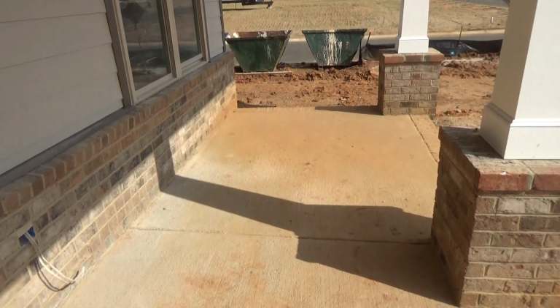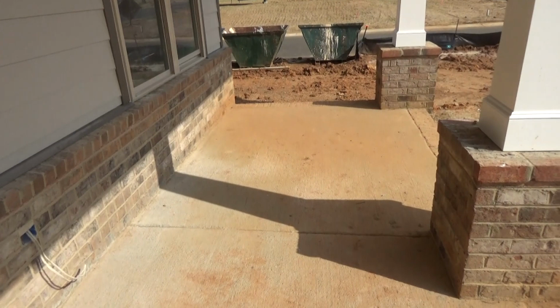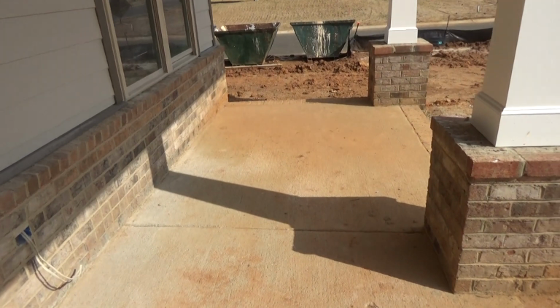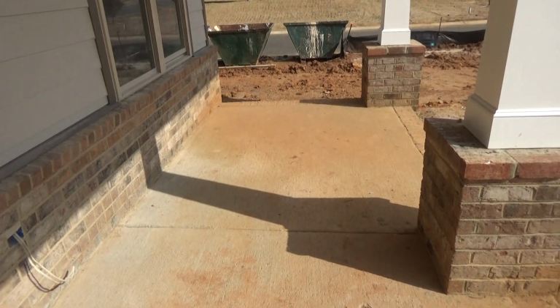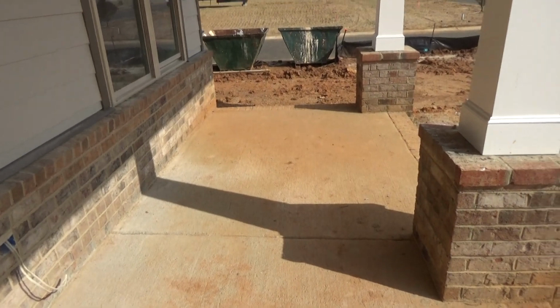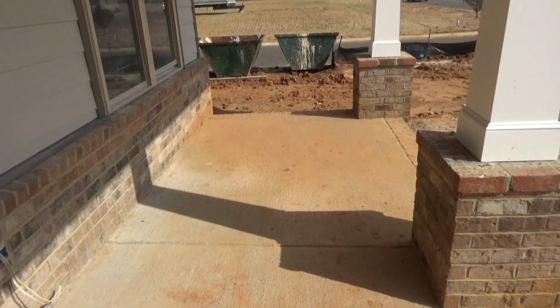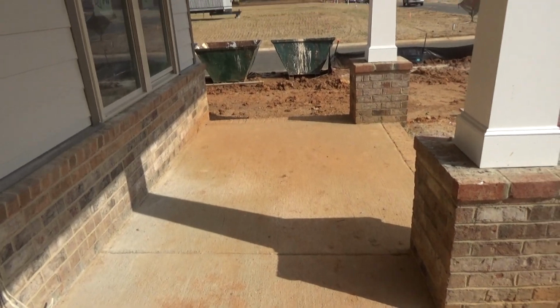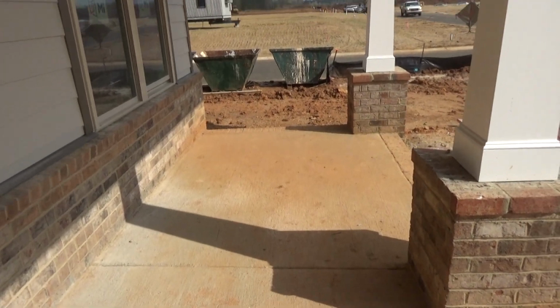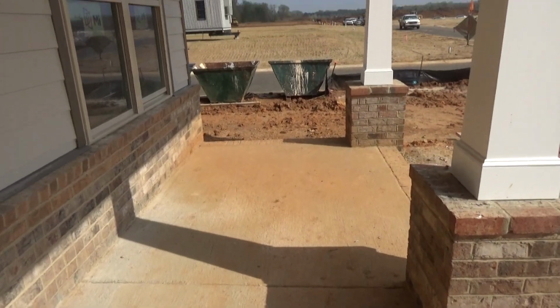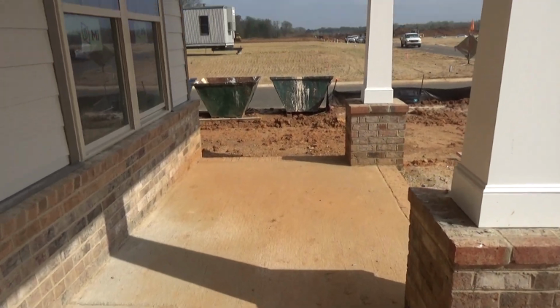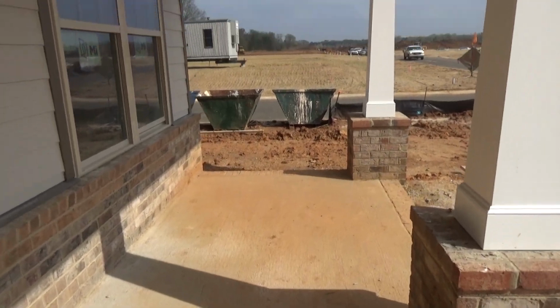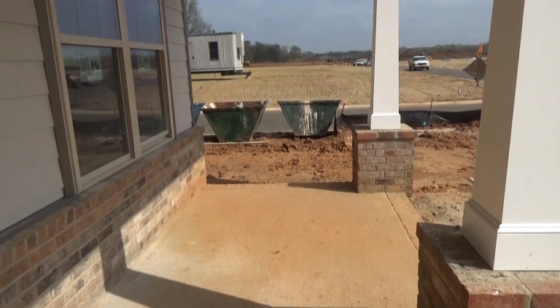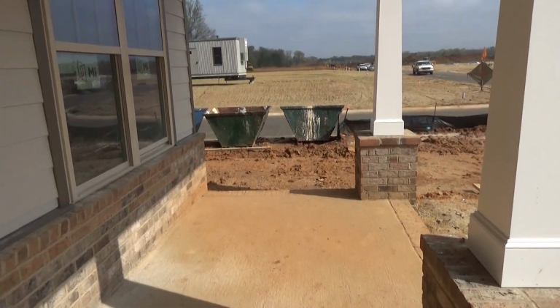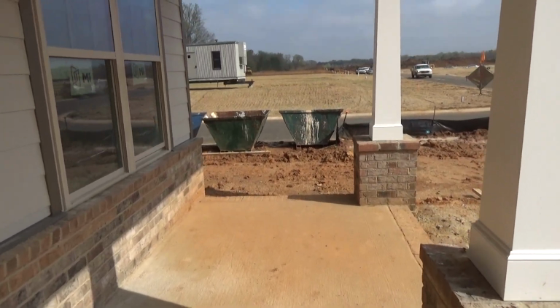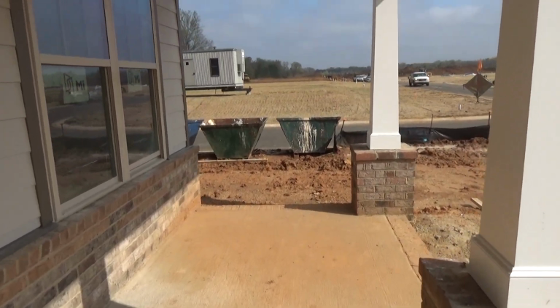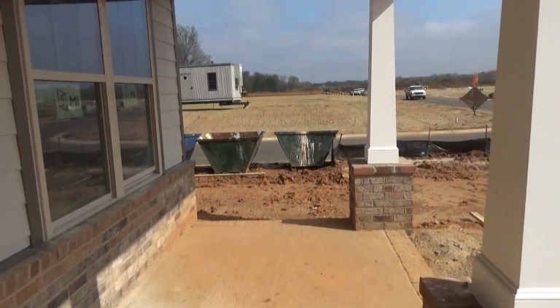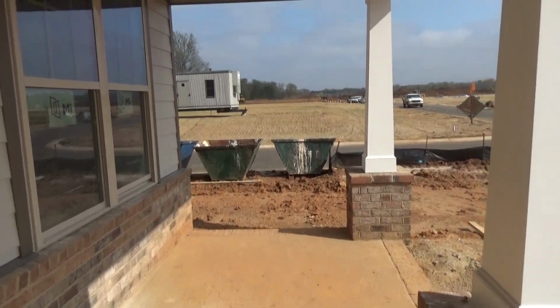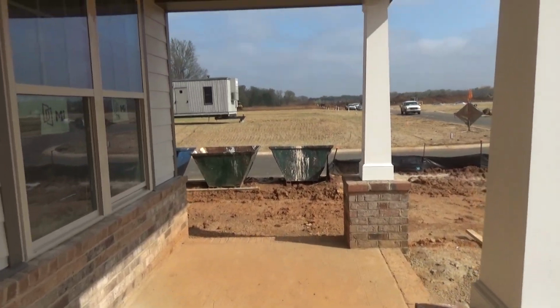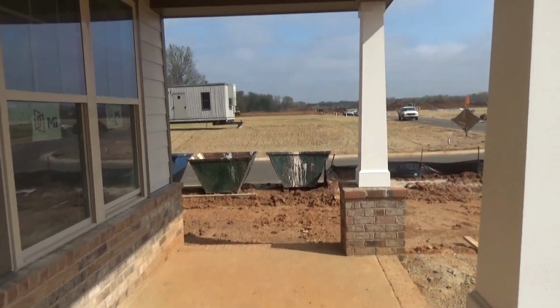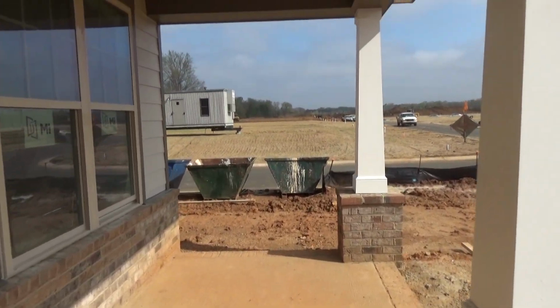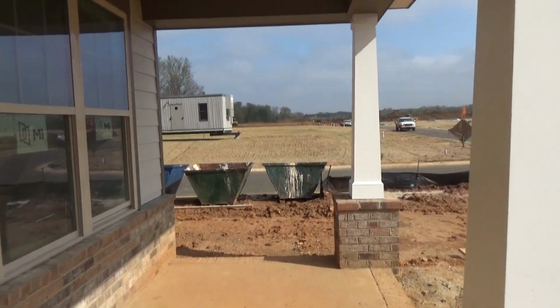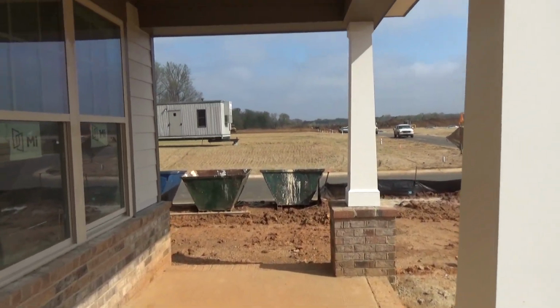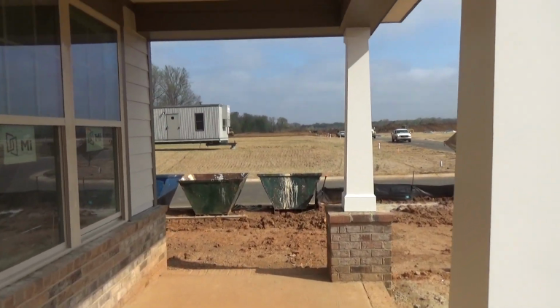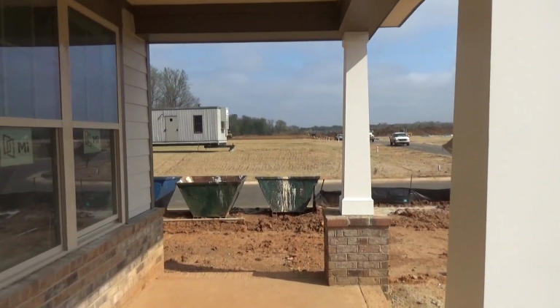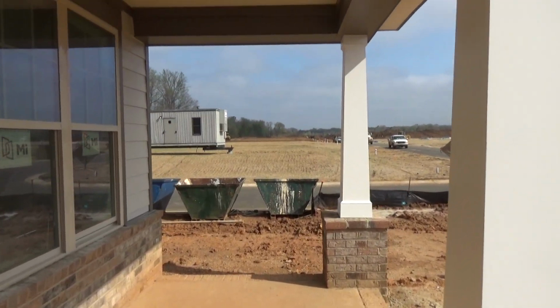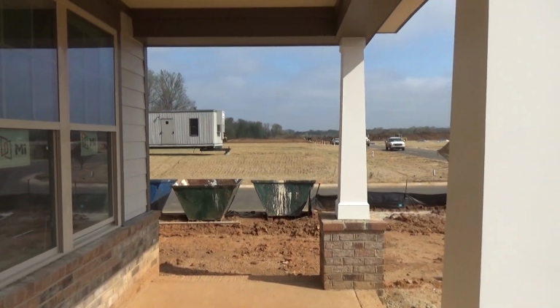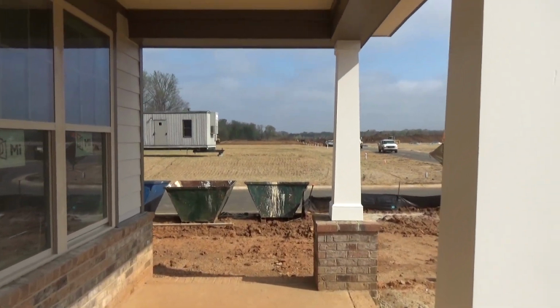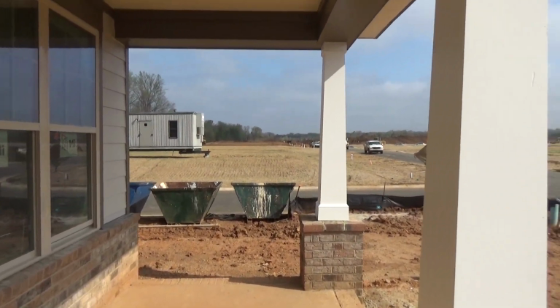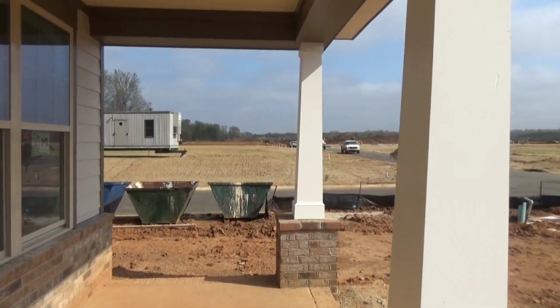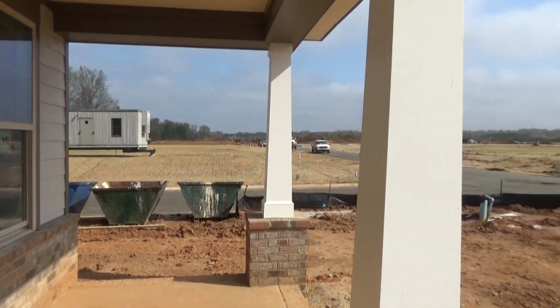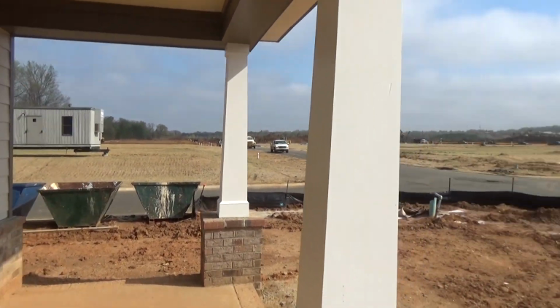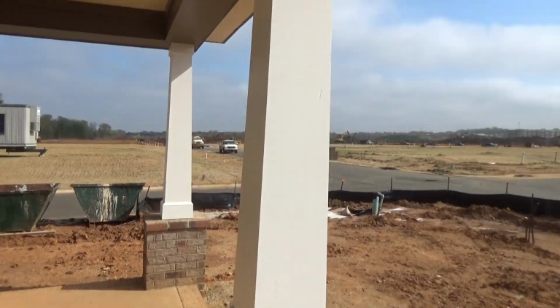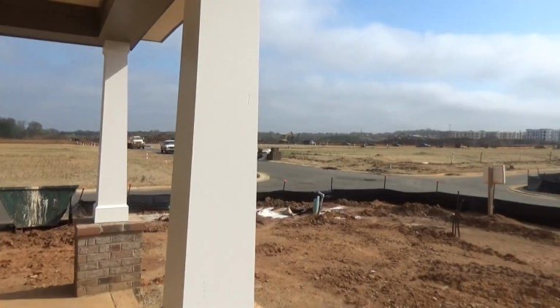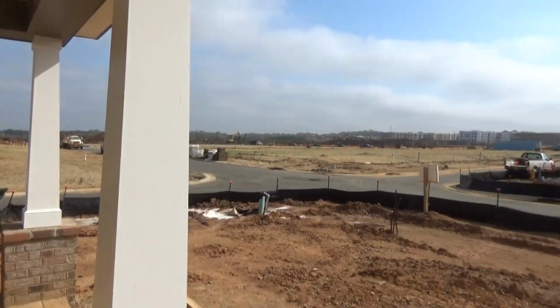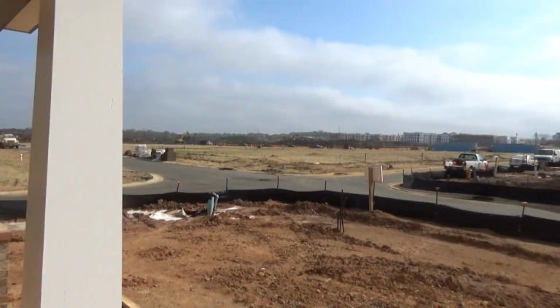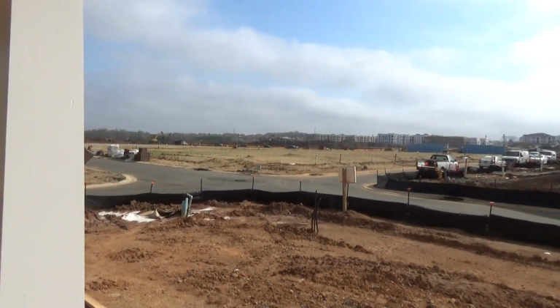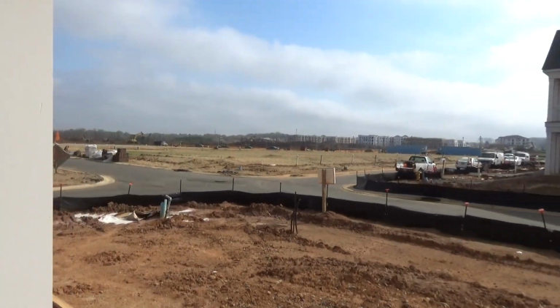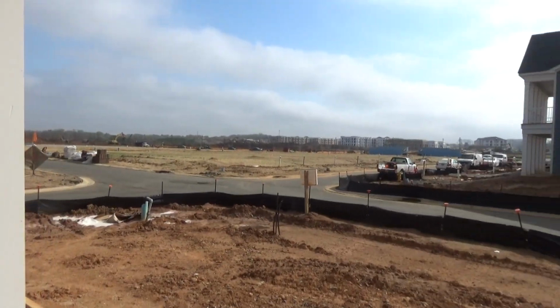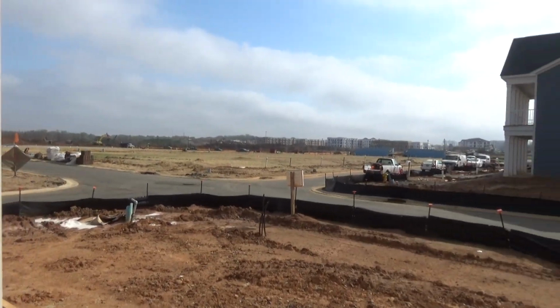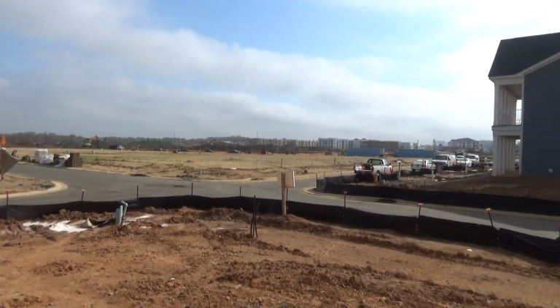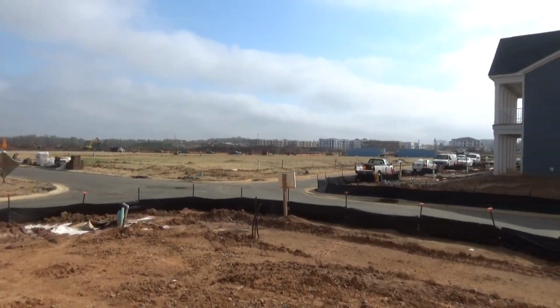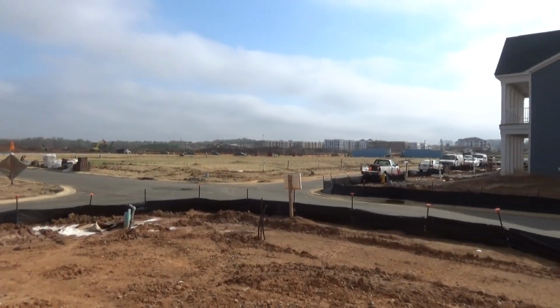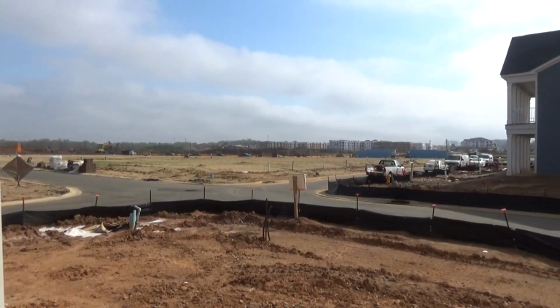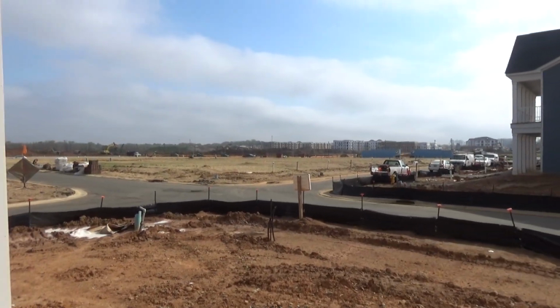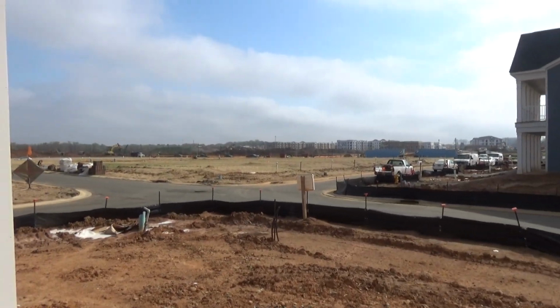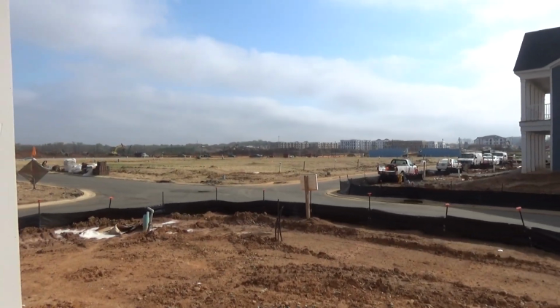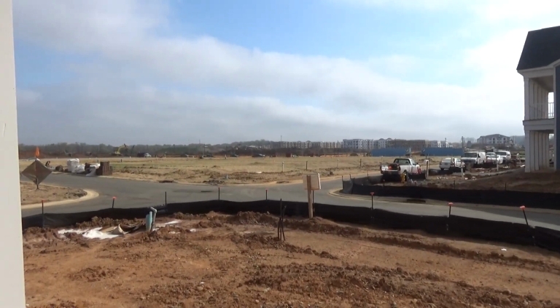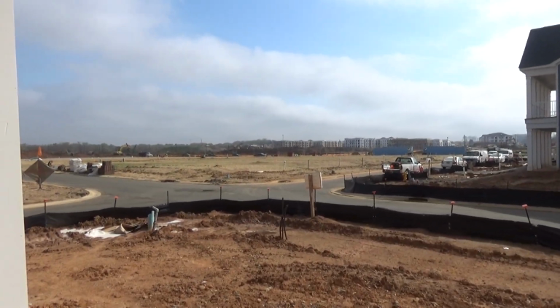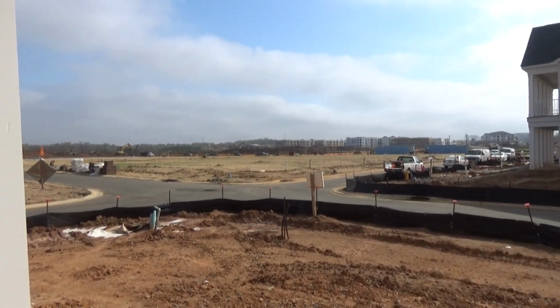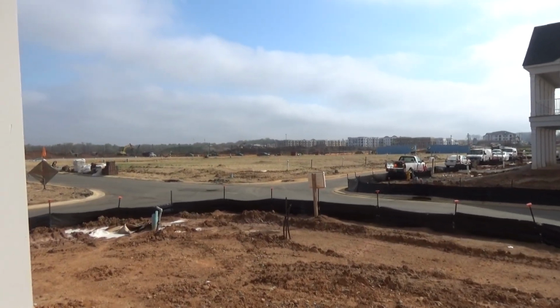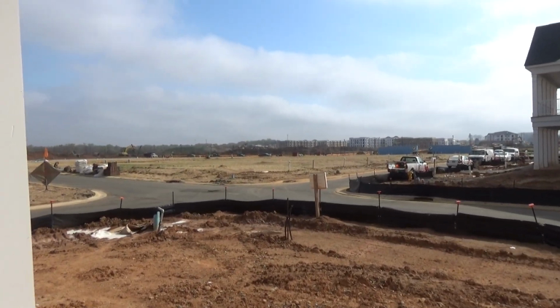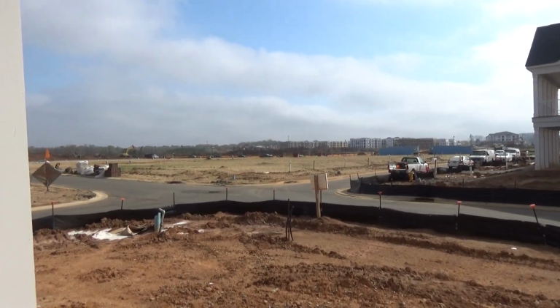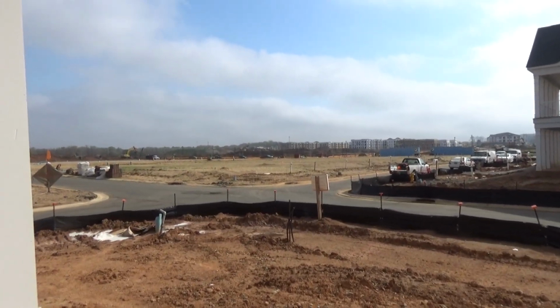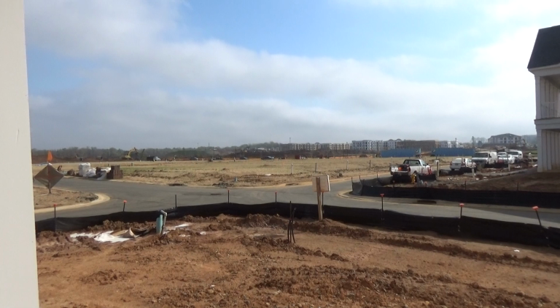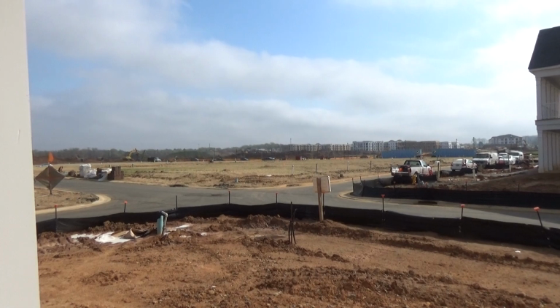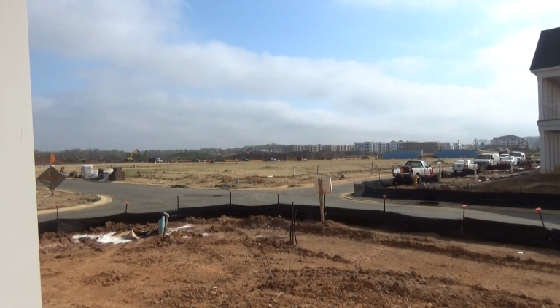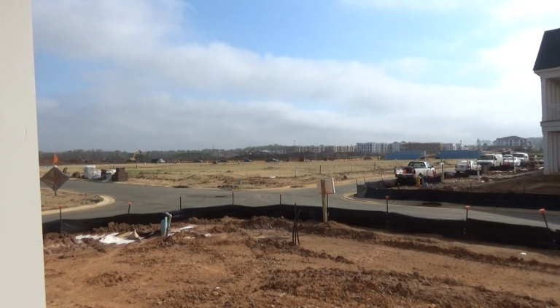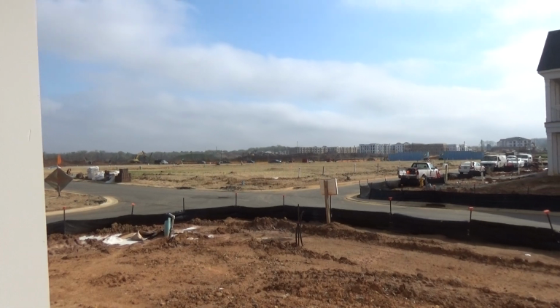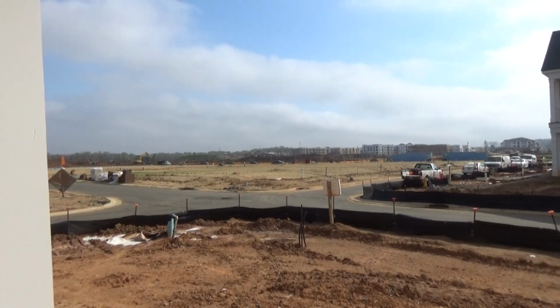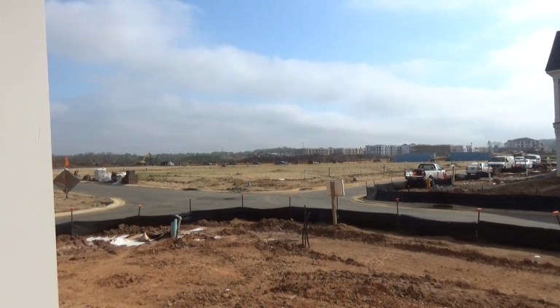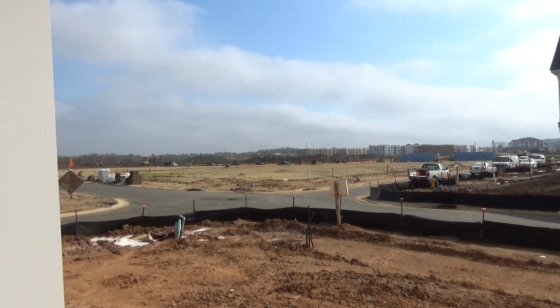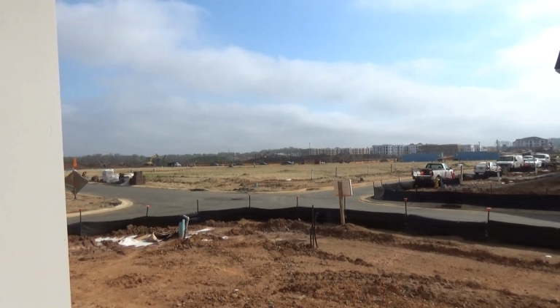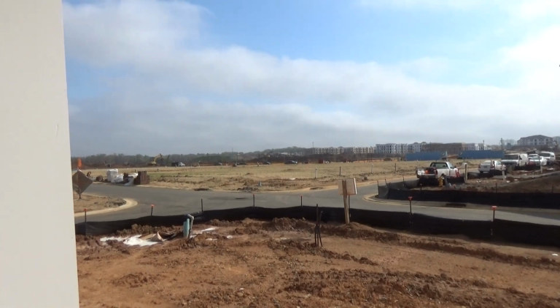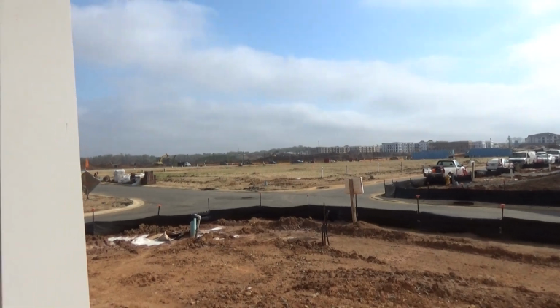These back right up to Stone Creek Ranch, and by the way, the townhomes will be right over there. Lifetime Fitness is on the horizon.